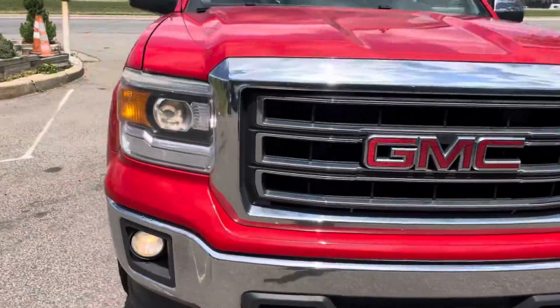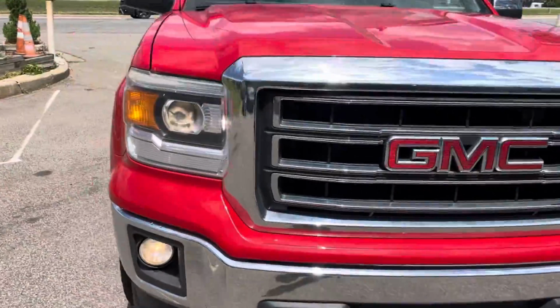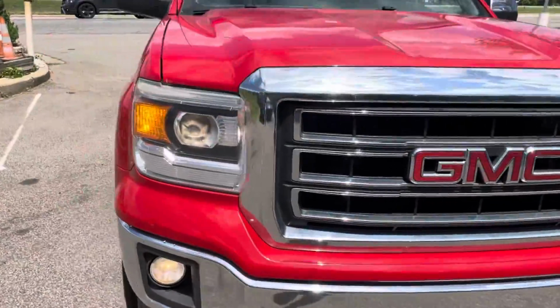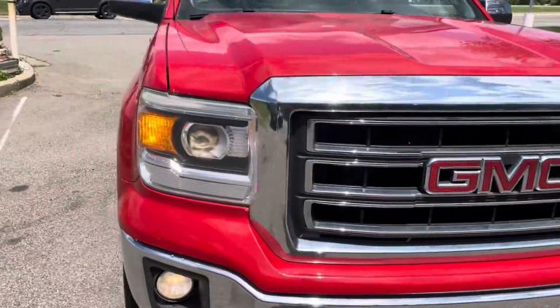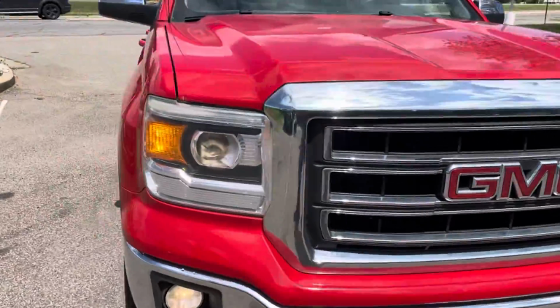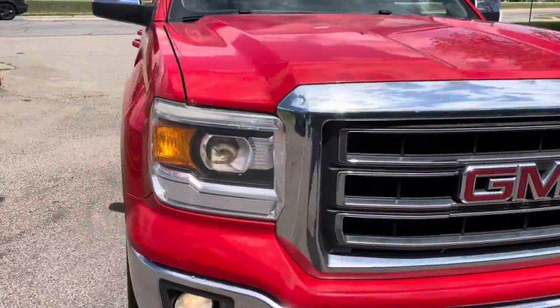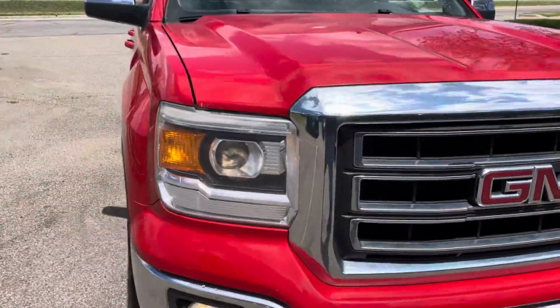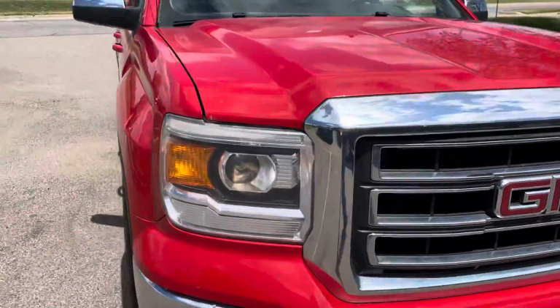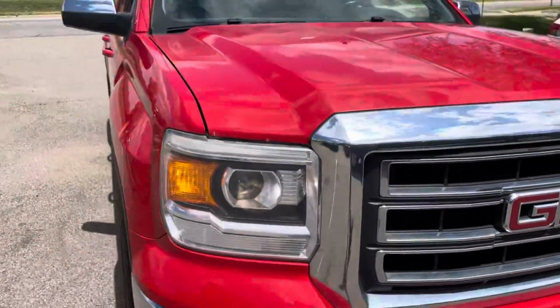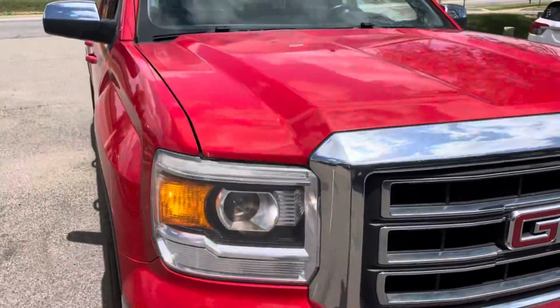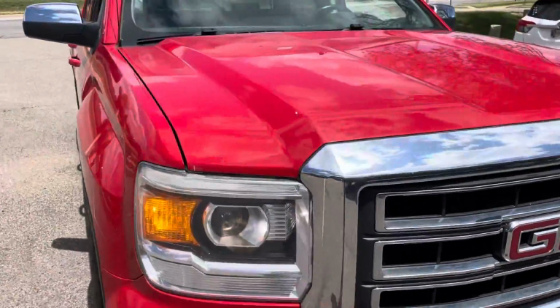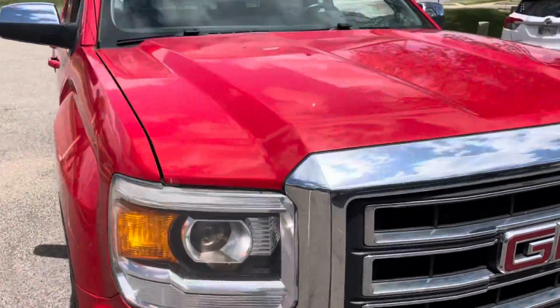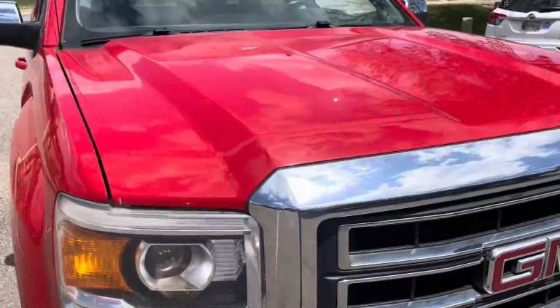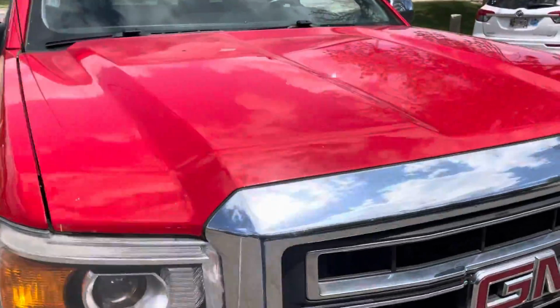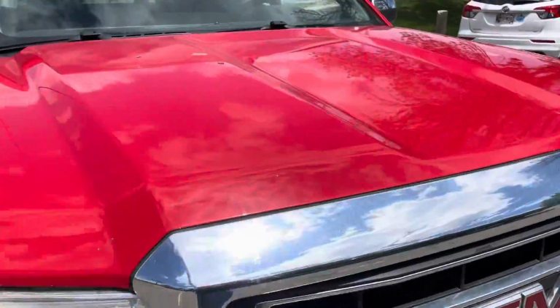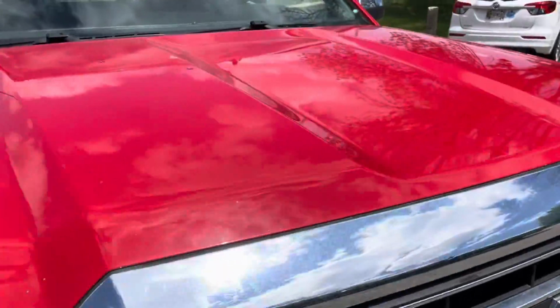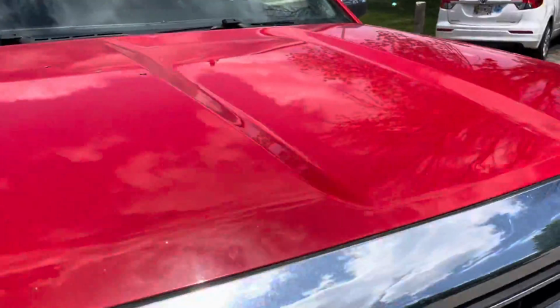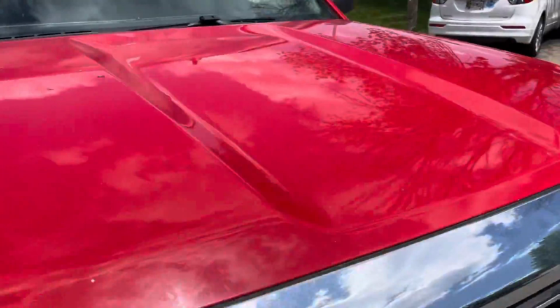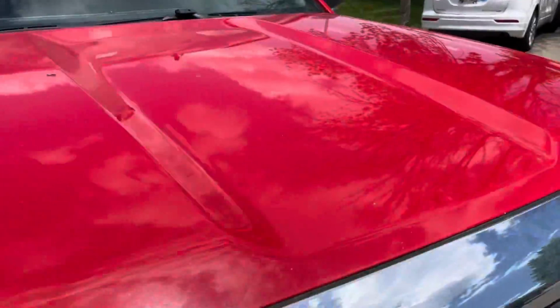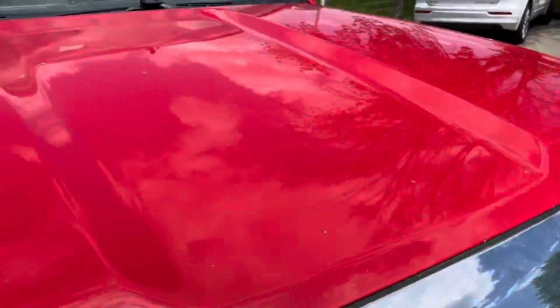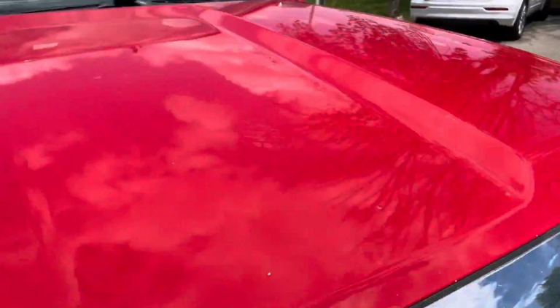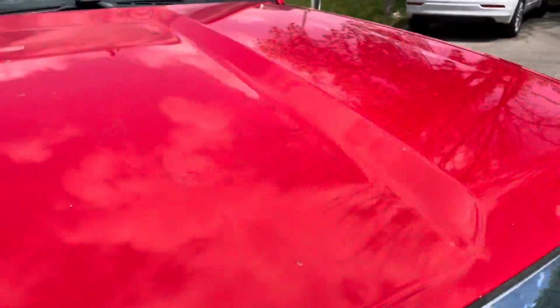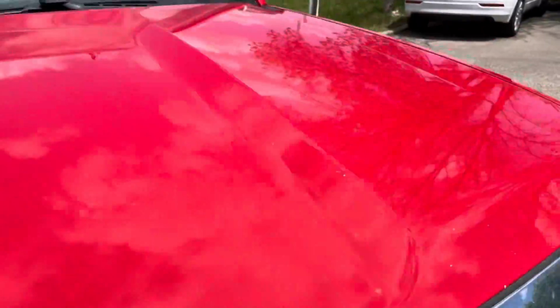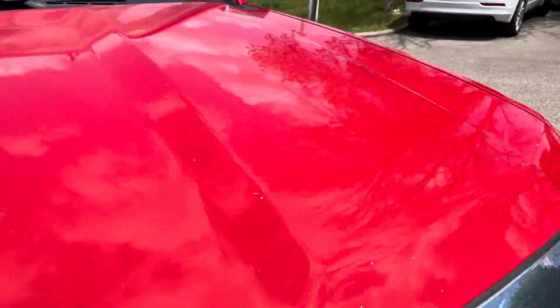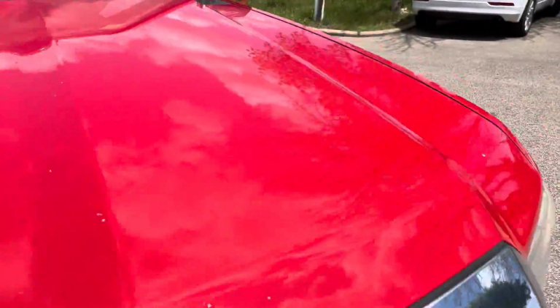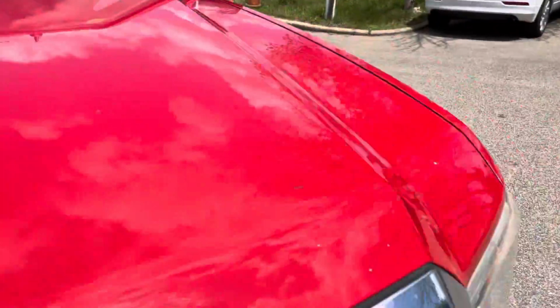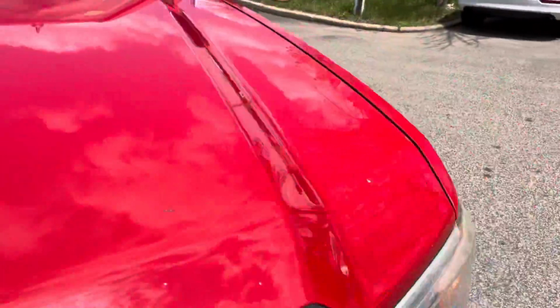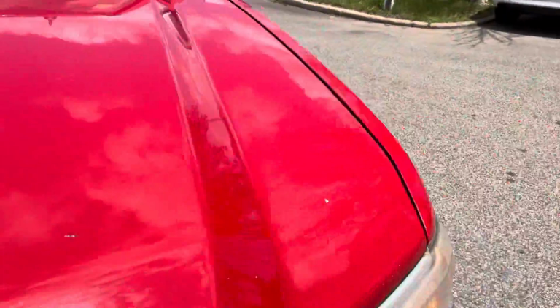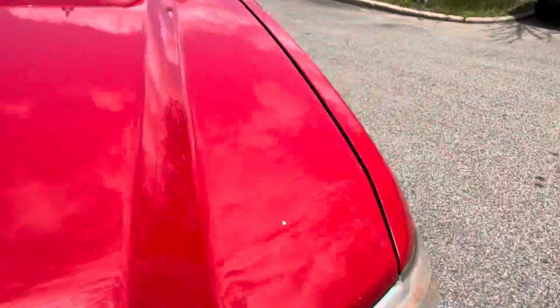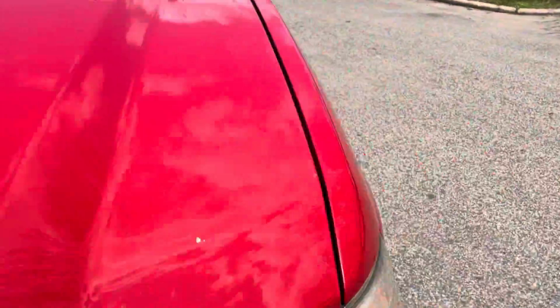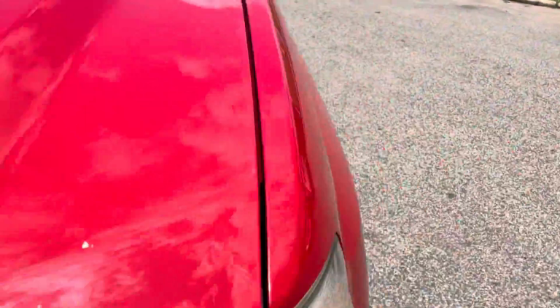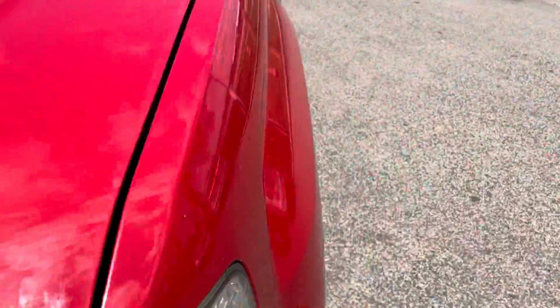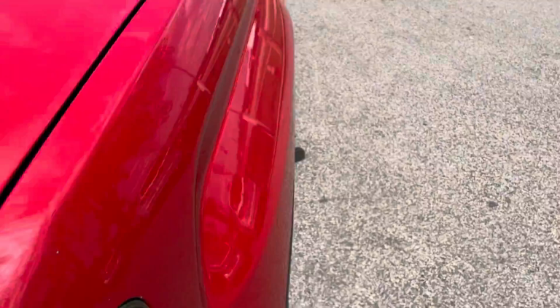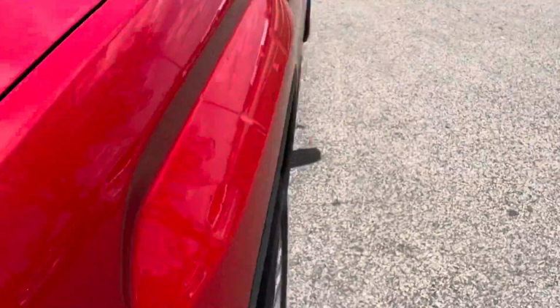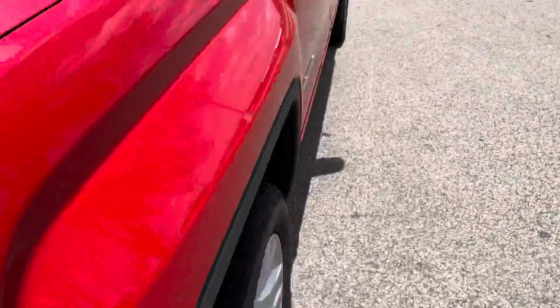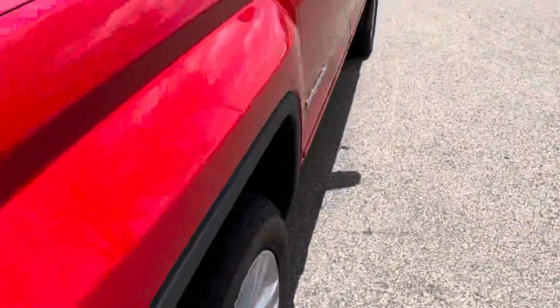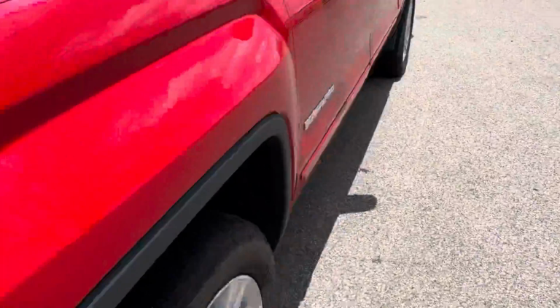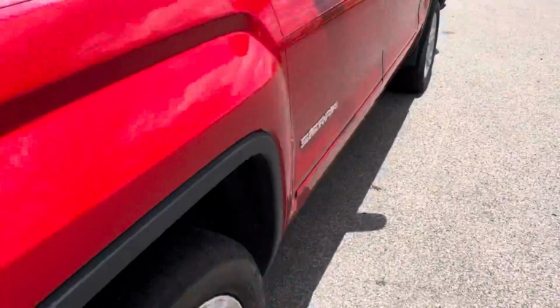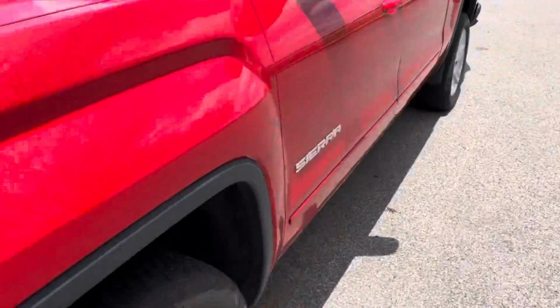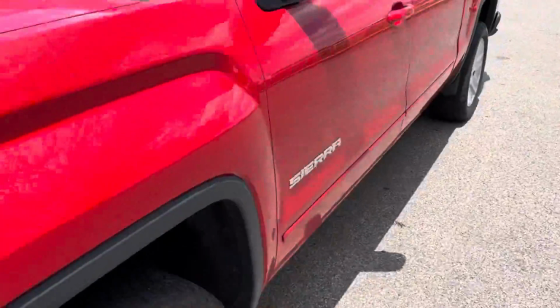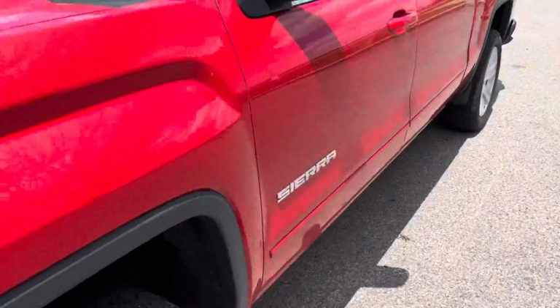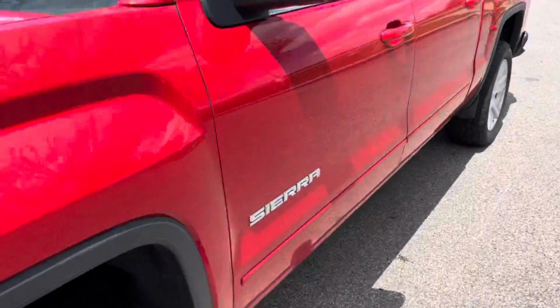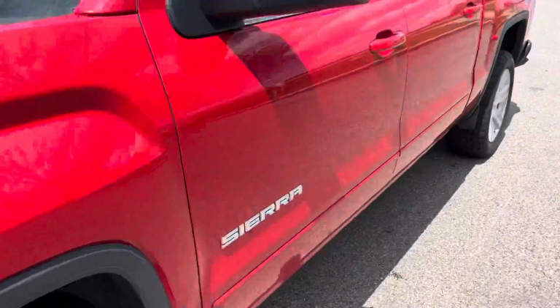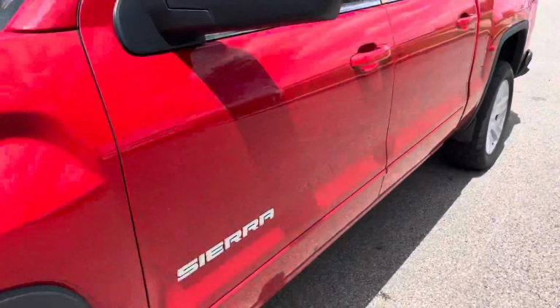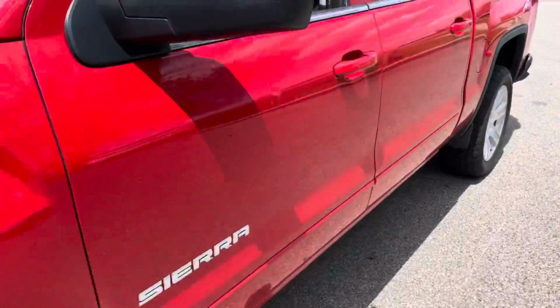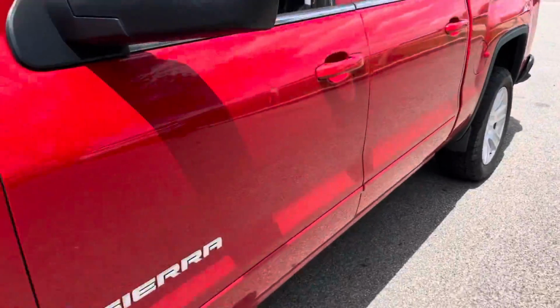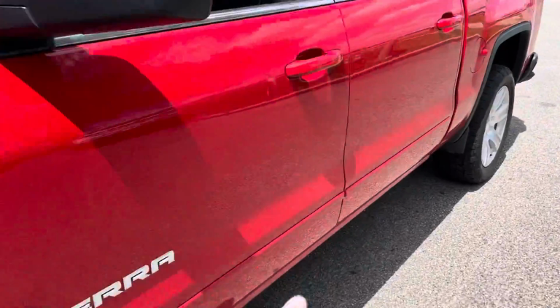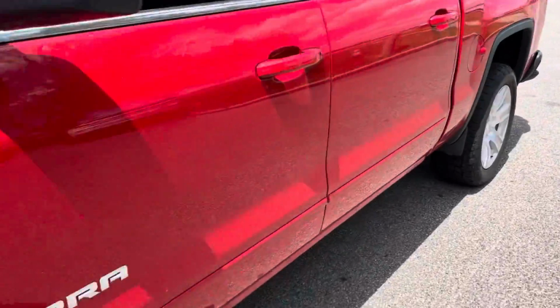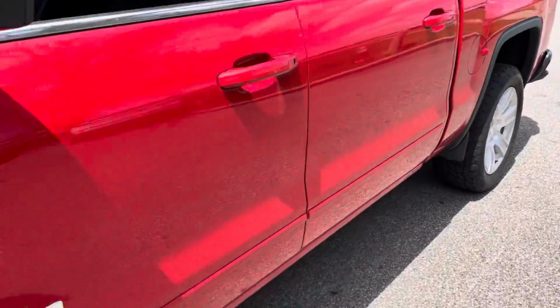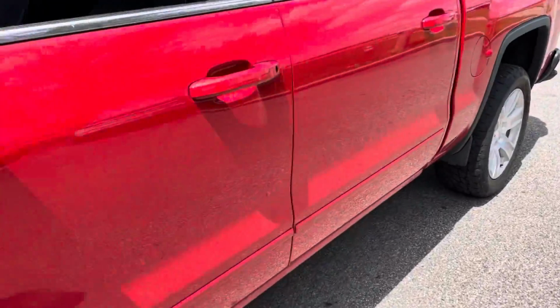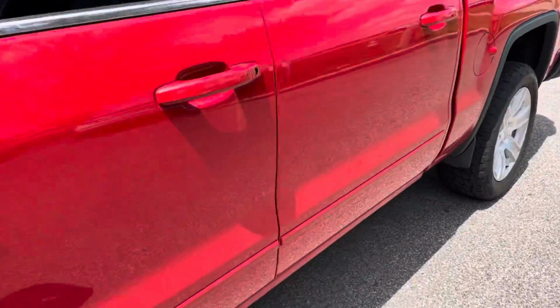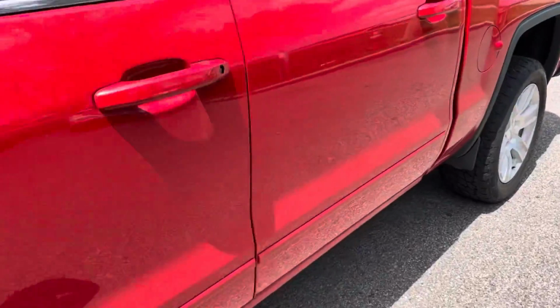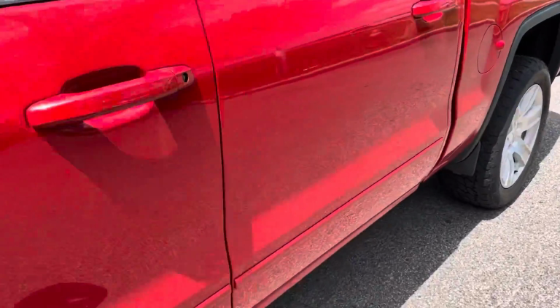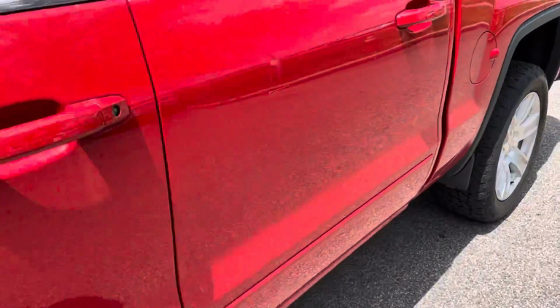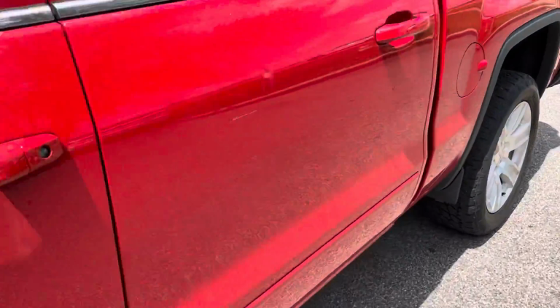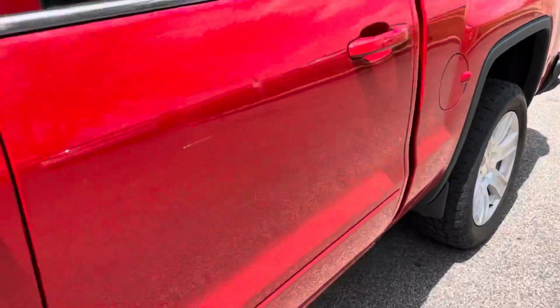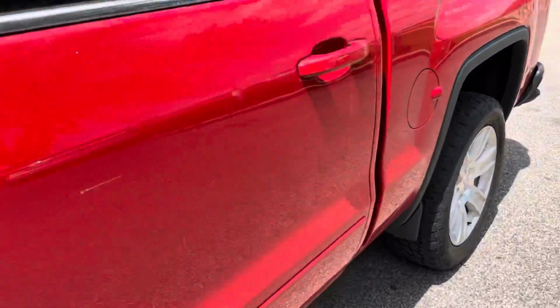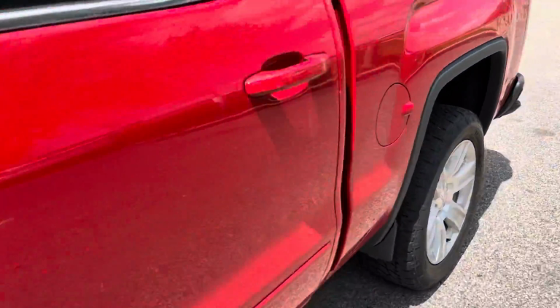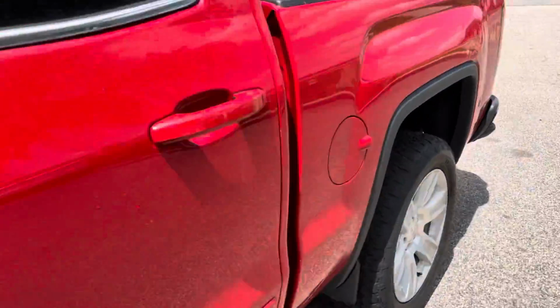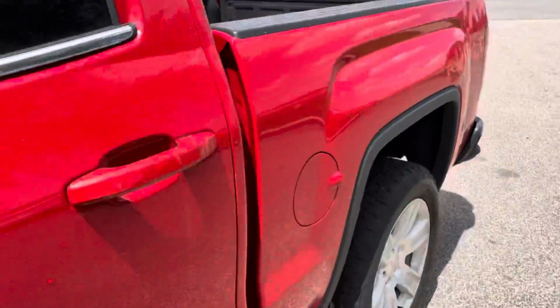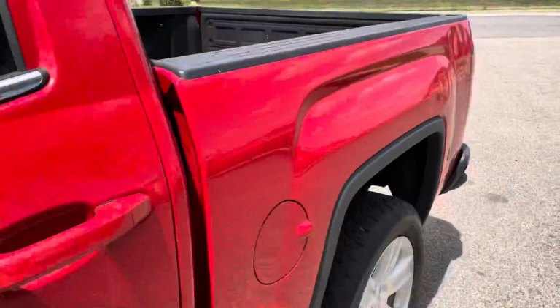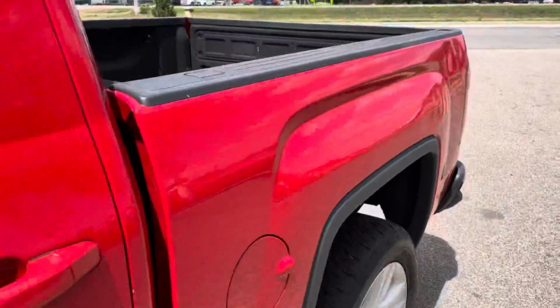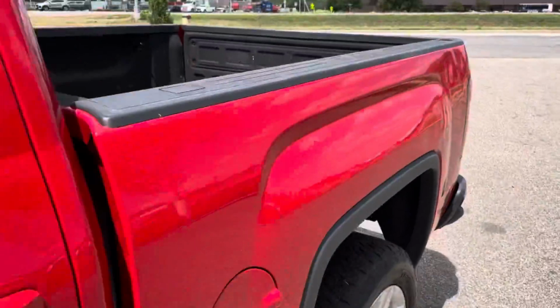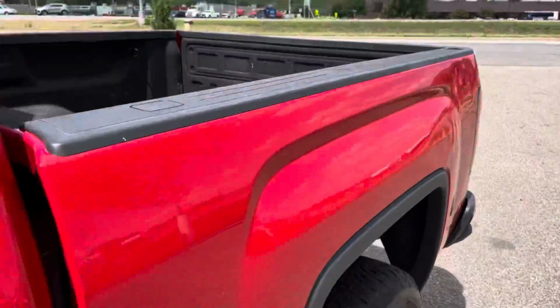Let's get close up to the paint. There is no hail on this clean title vehicle. Along the body it's all in good shape. It does have a bed liner.